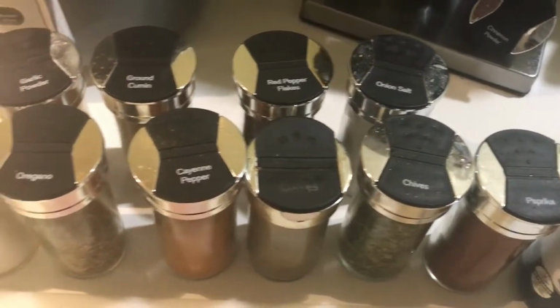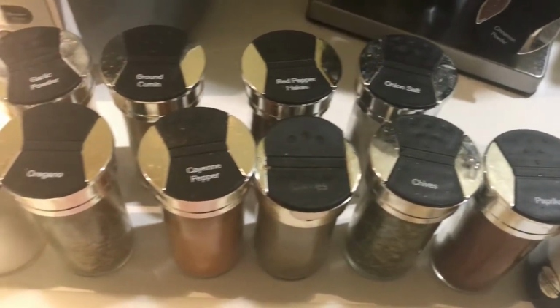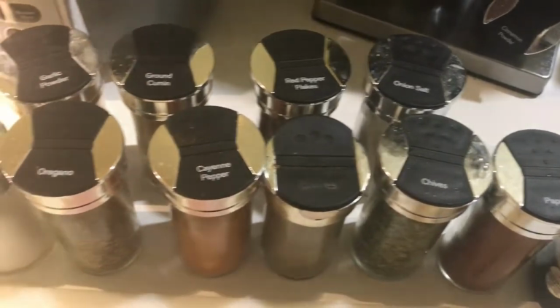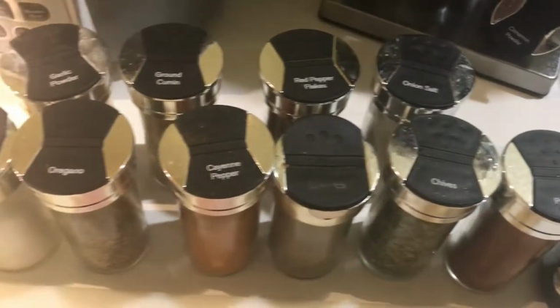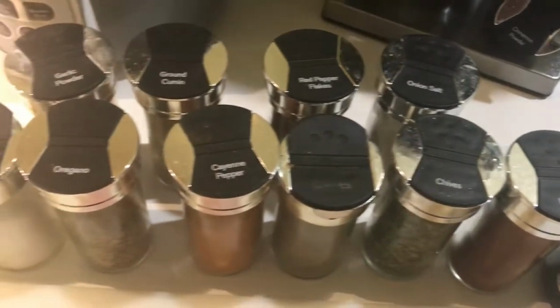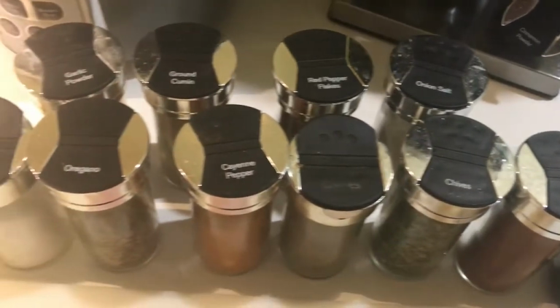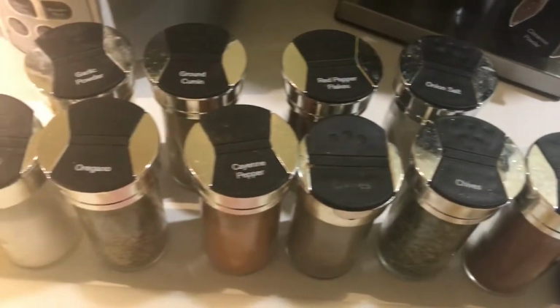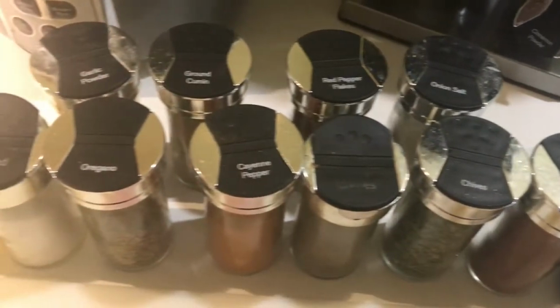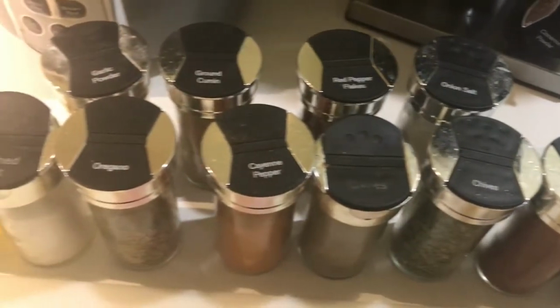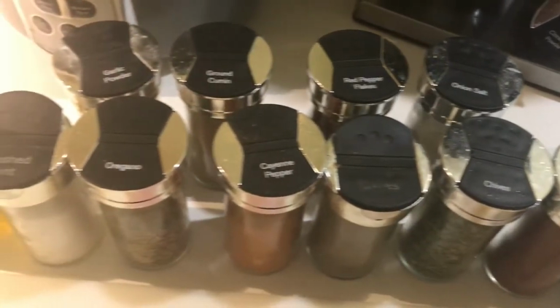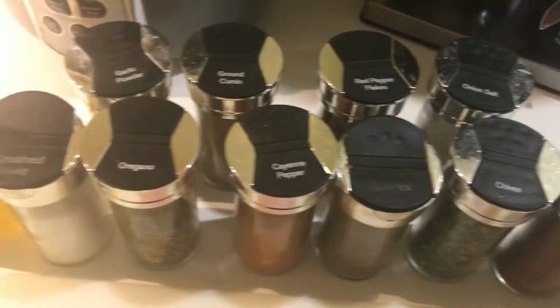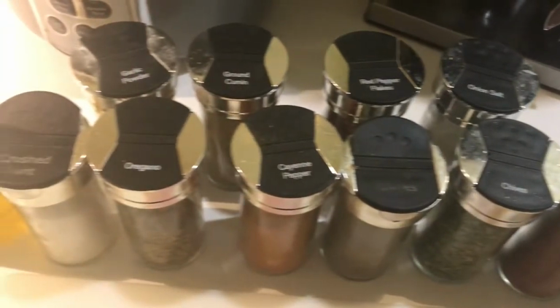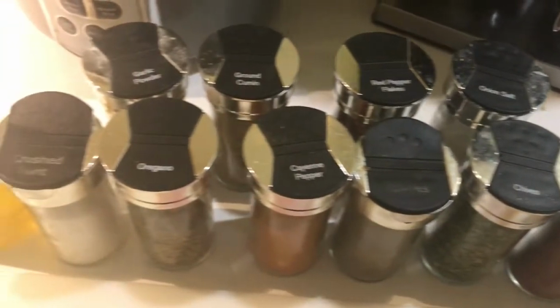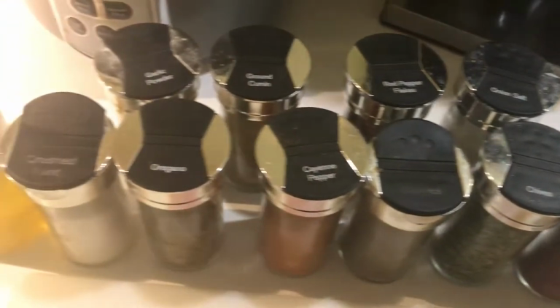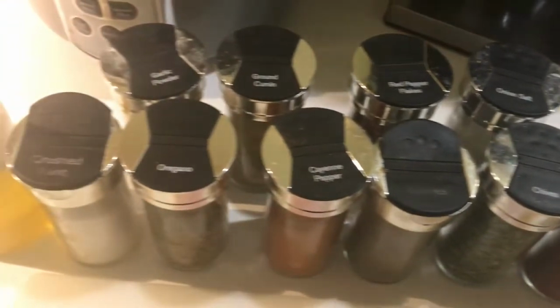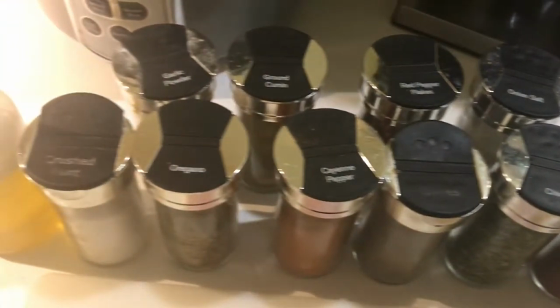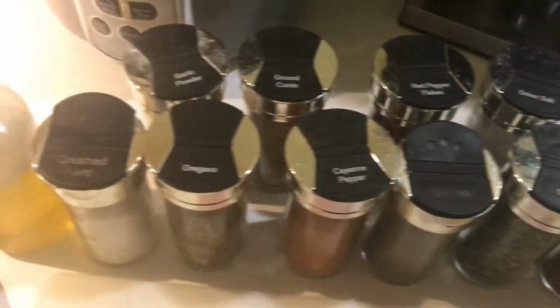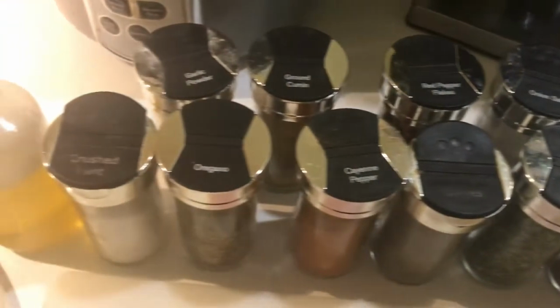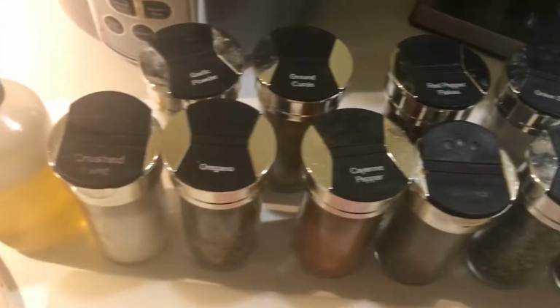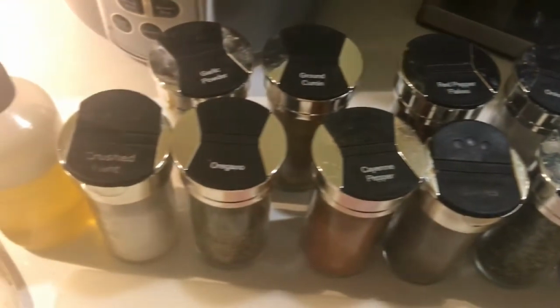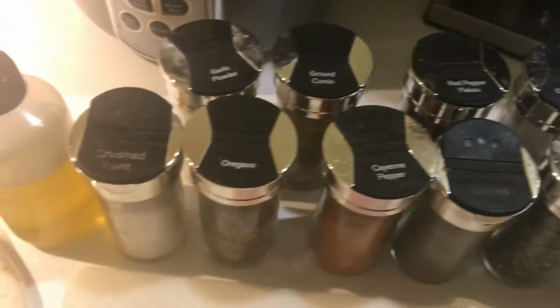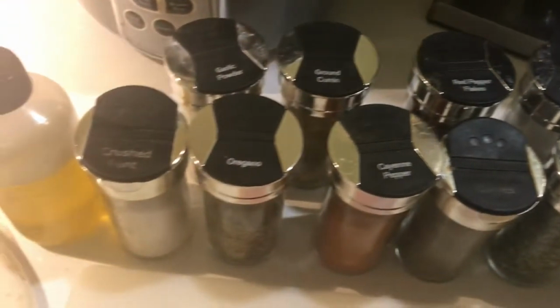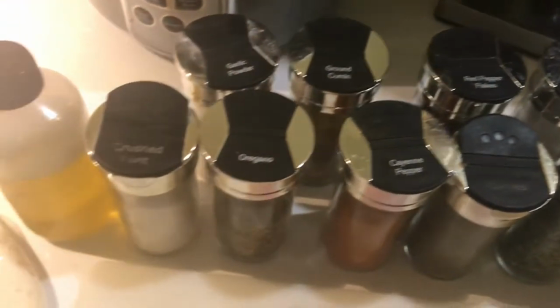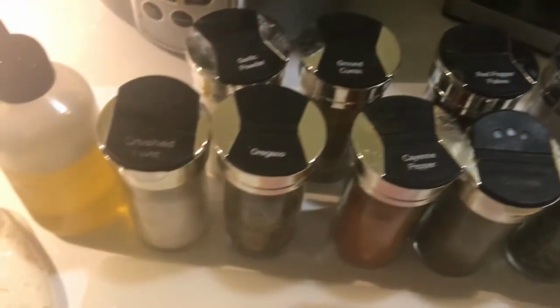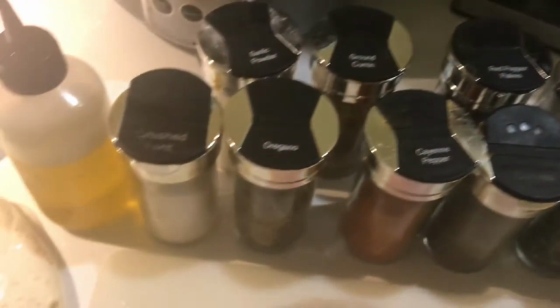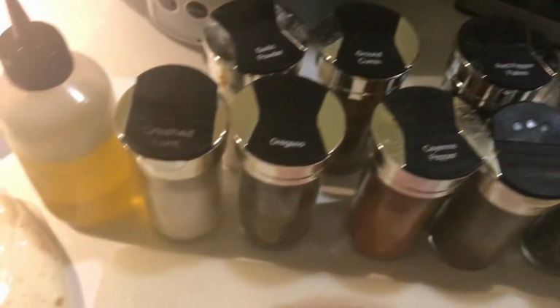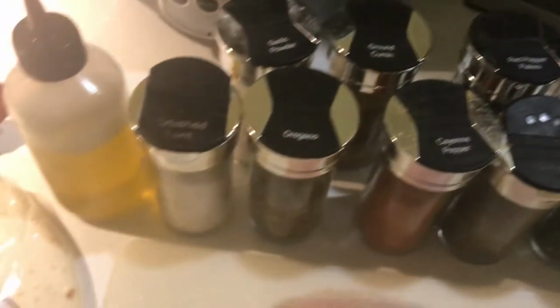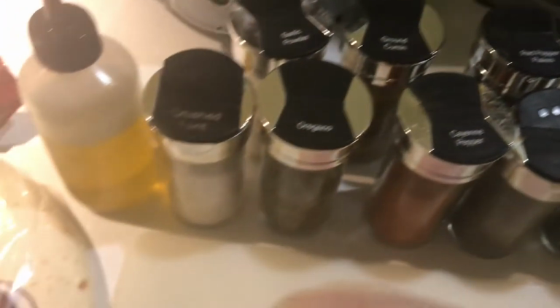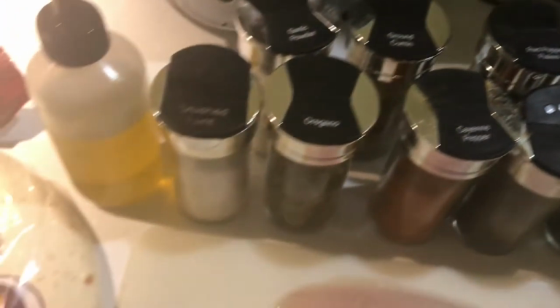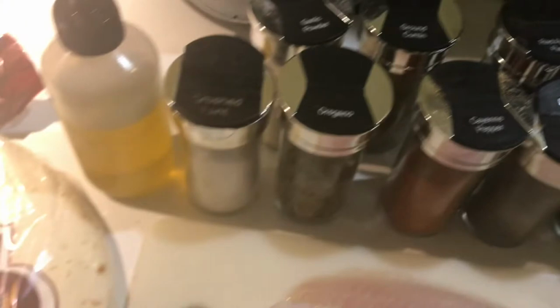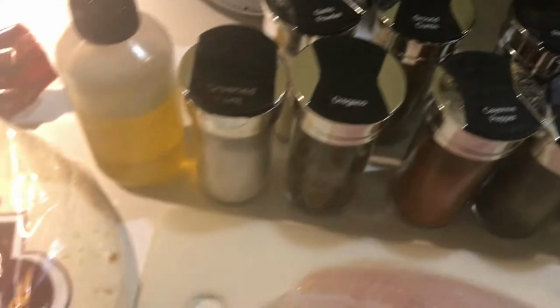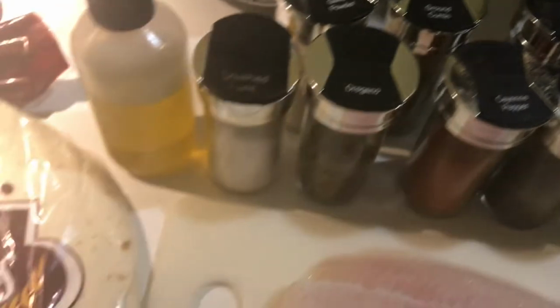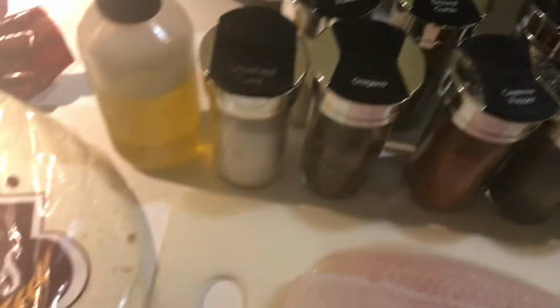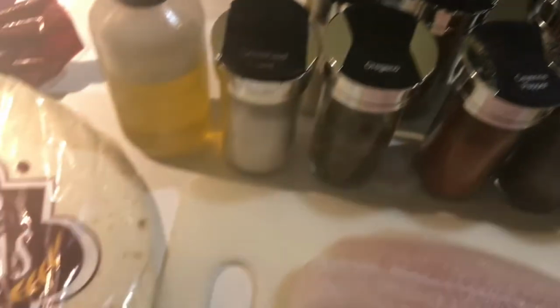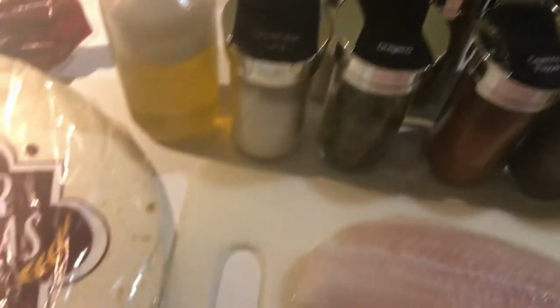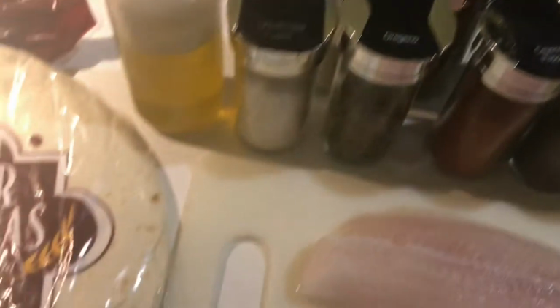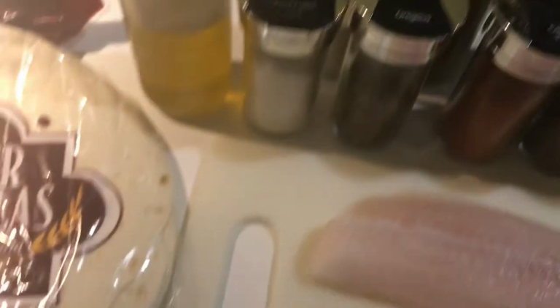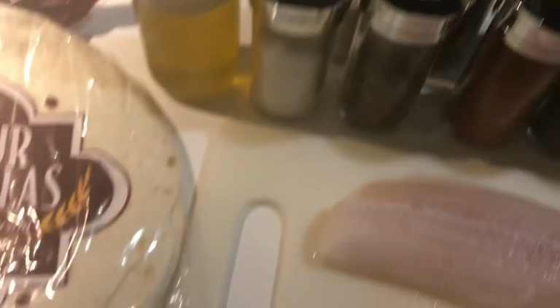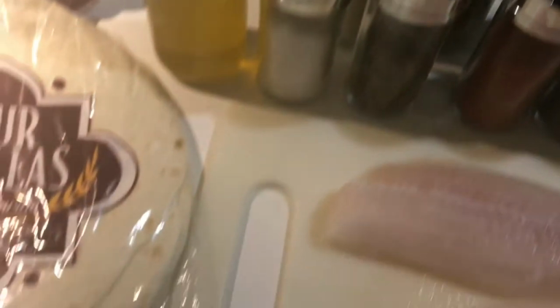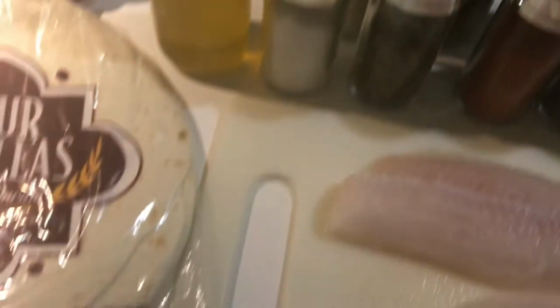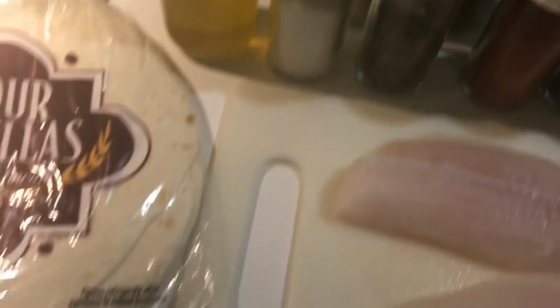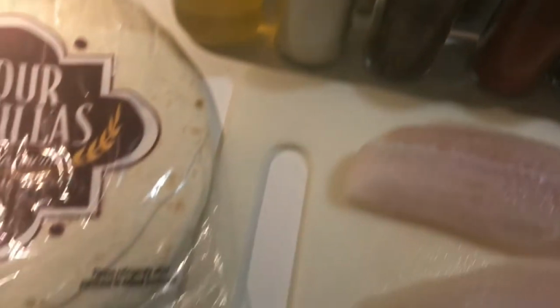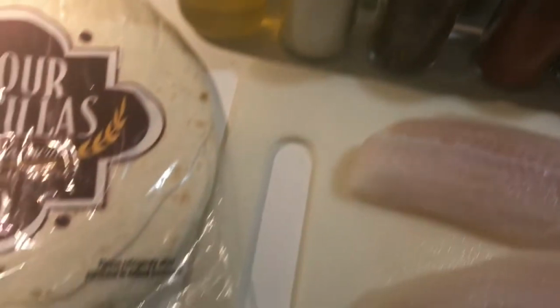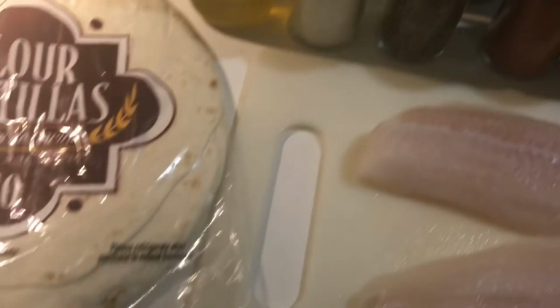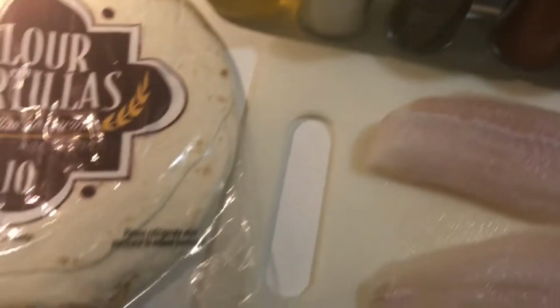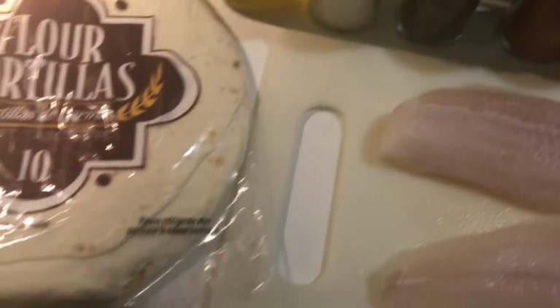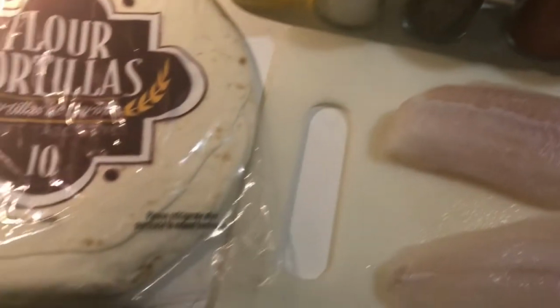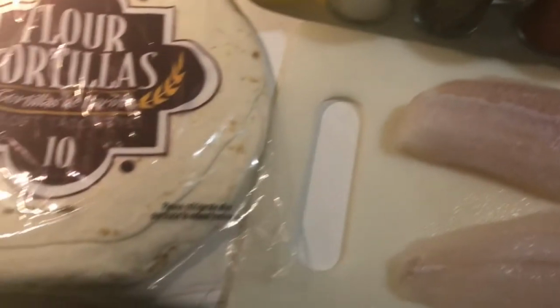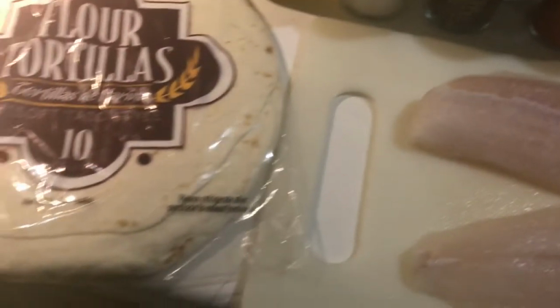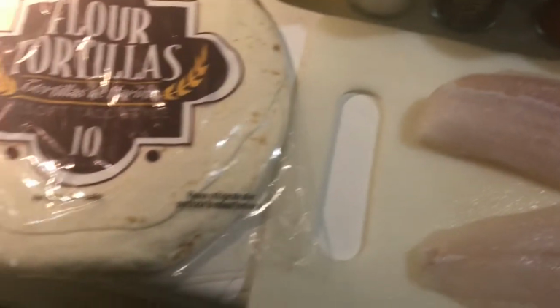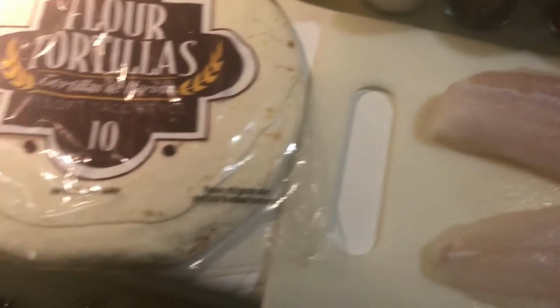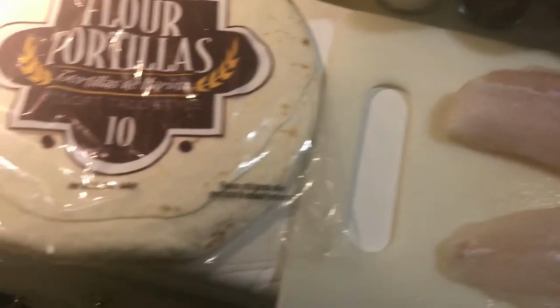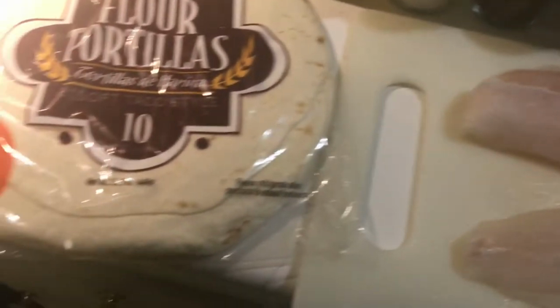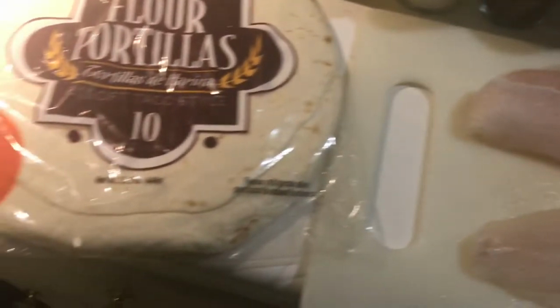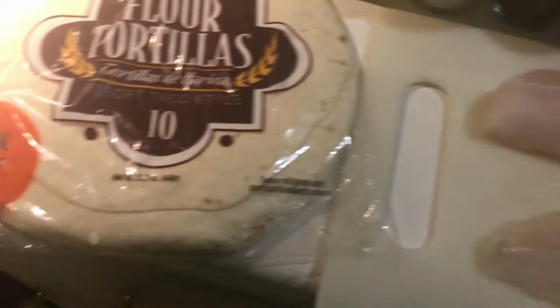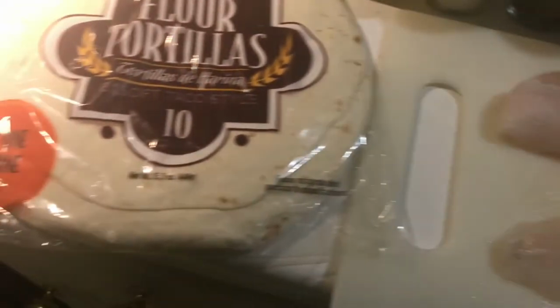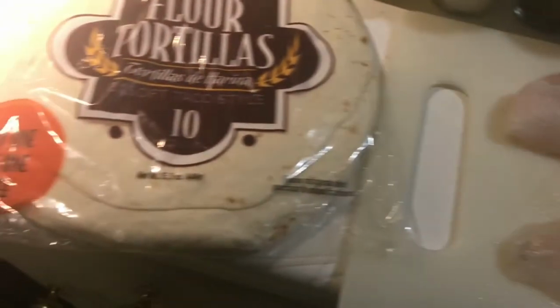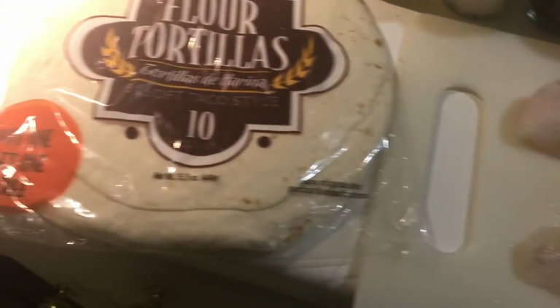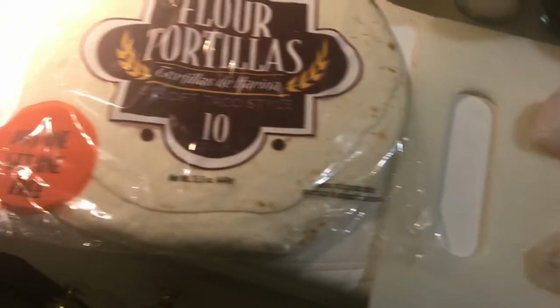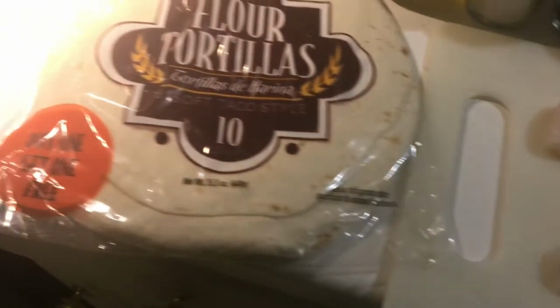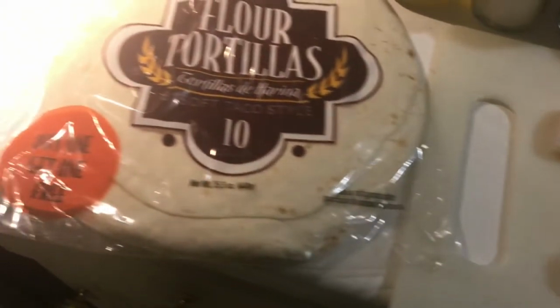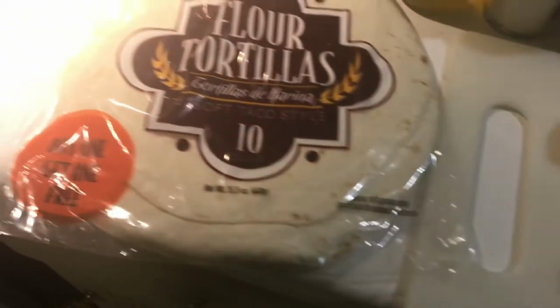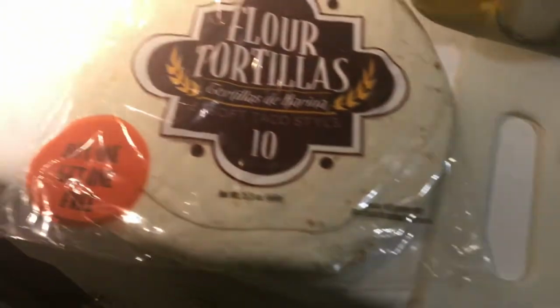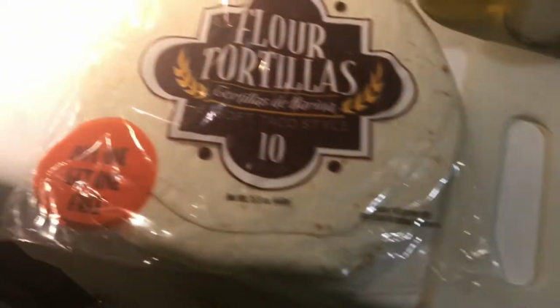If you did not watch my previous cooking video, please watch that one. In that video I made blackened teriyaki fish over rice pilaf.